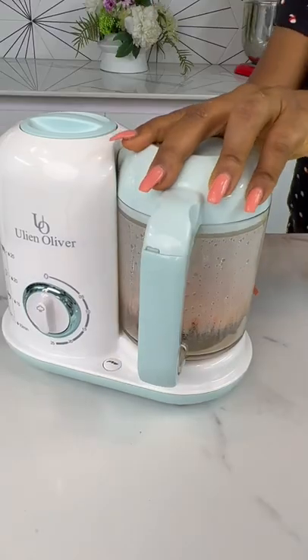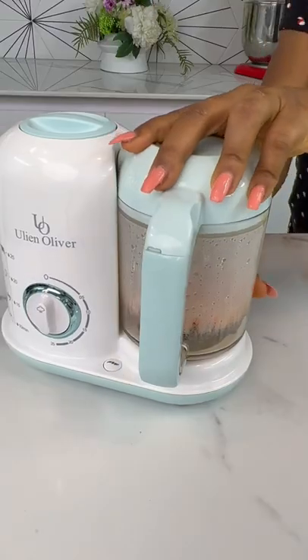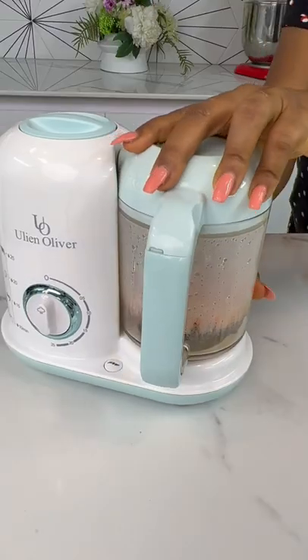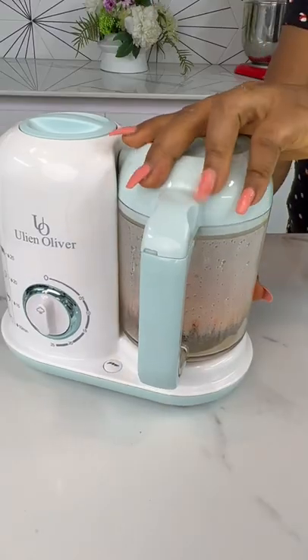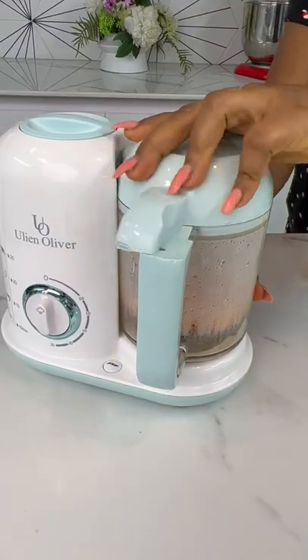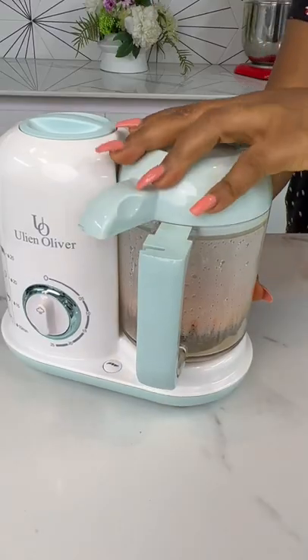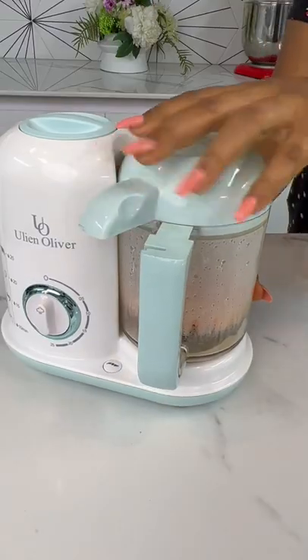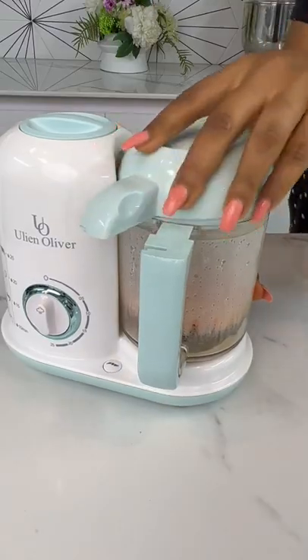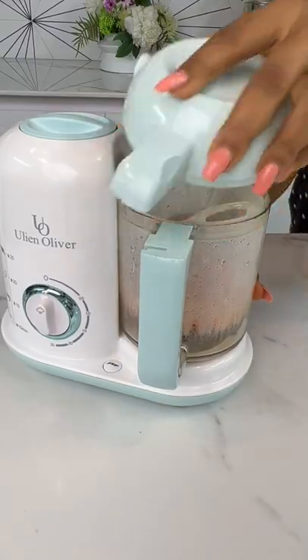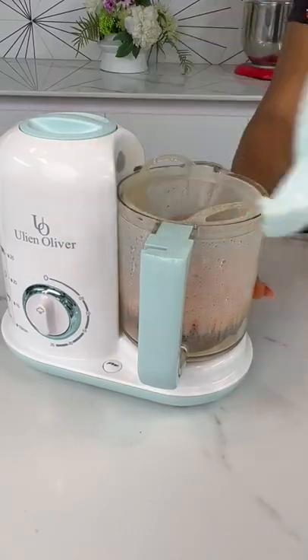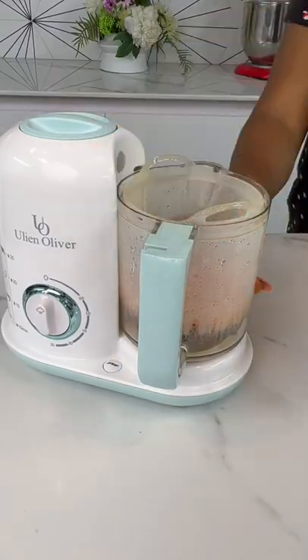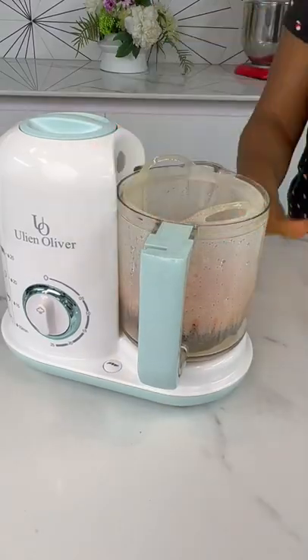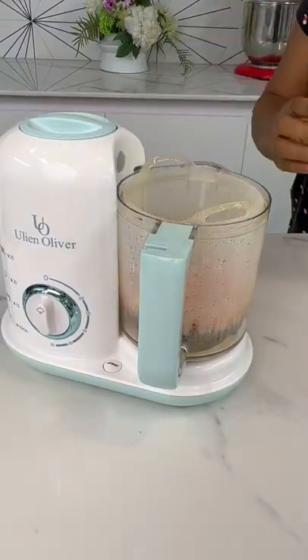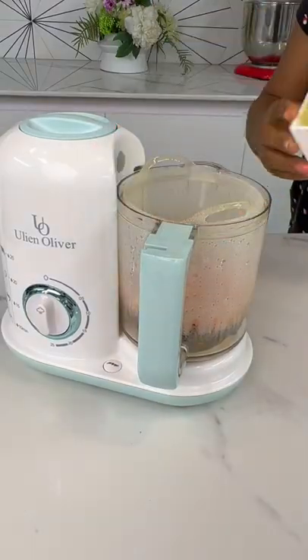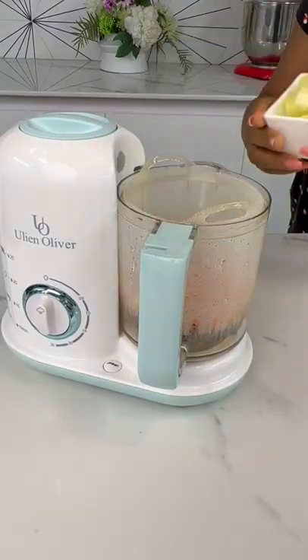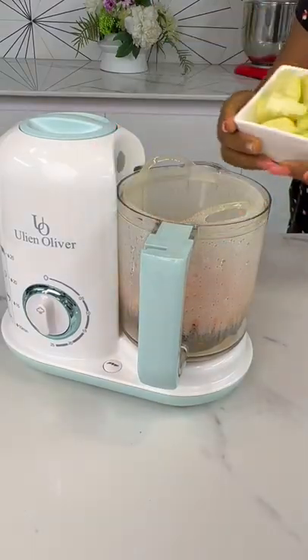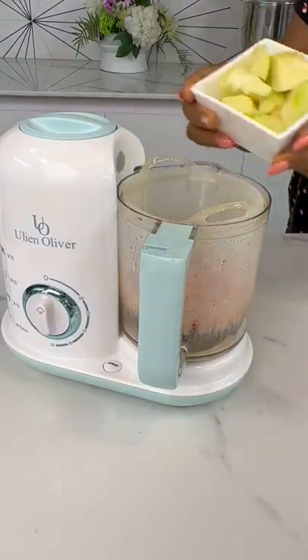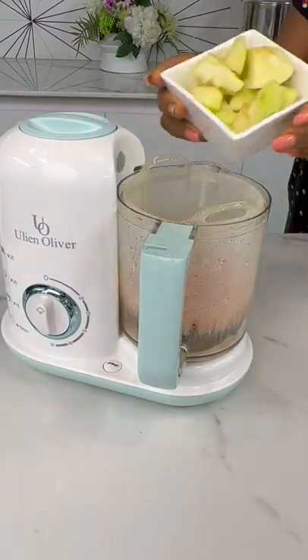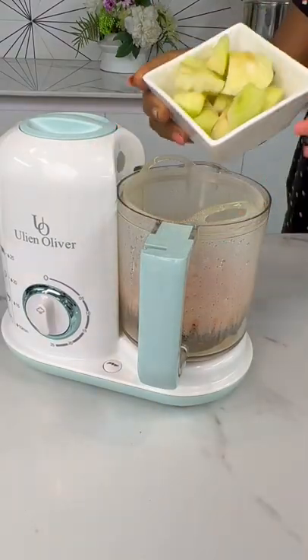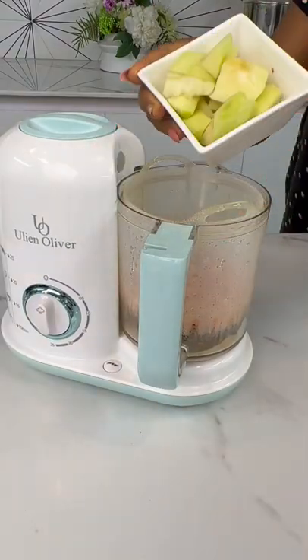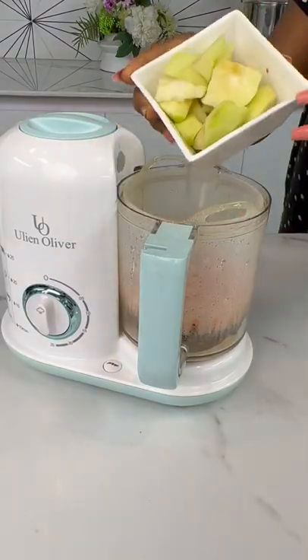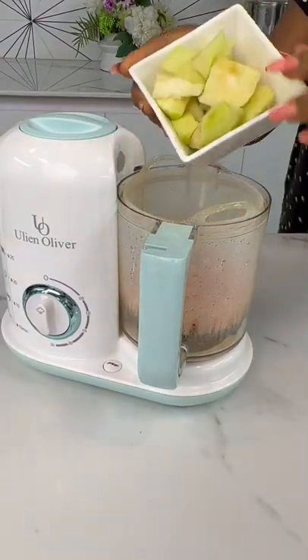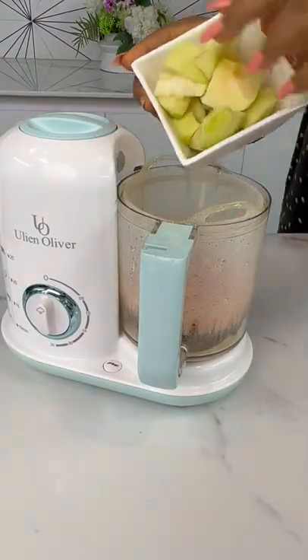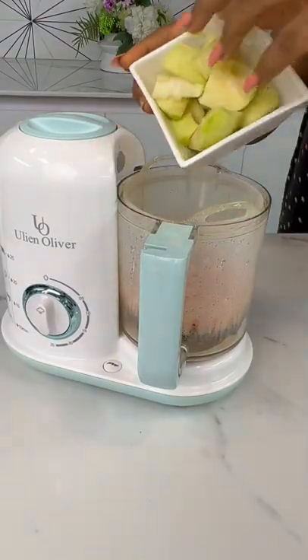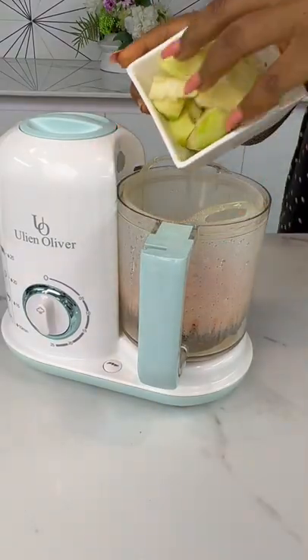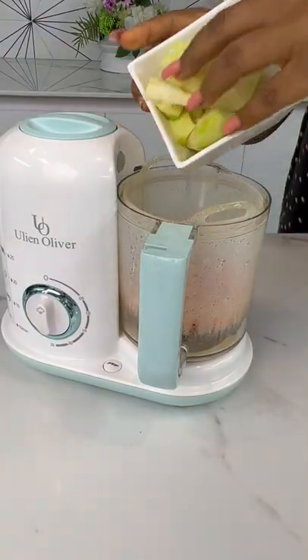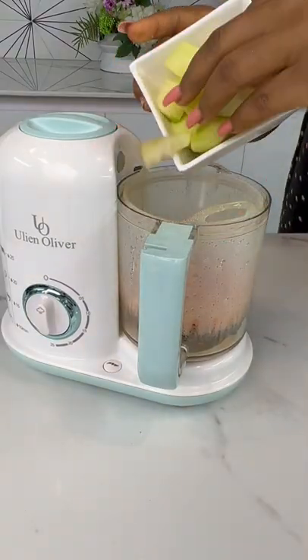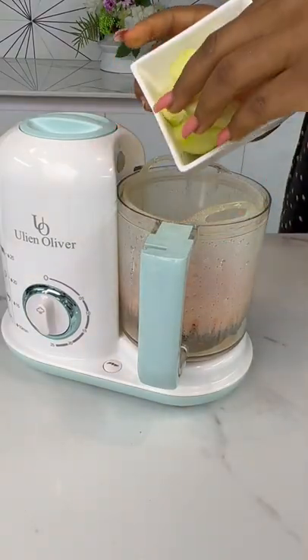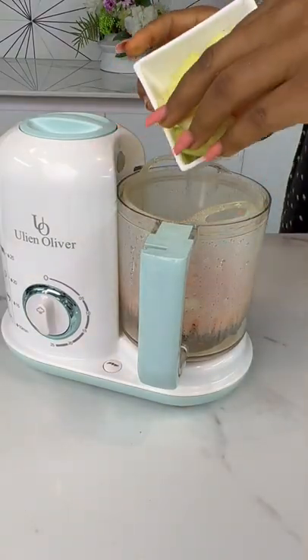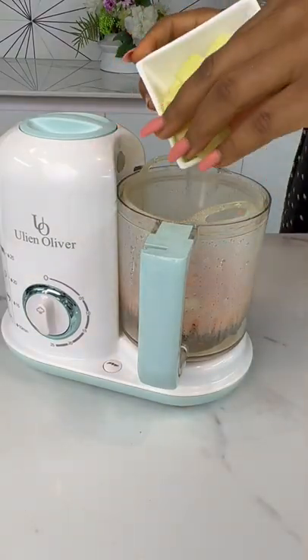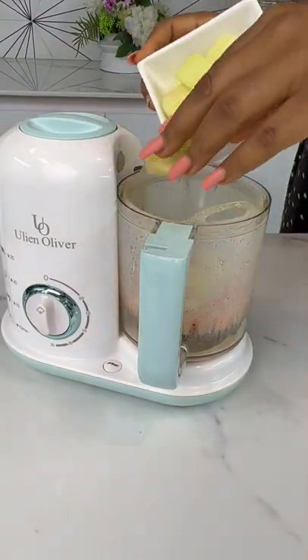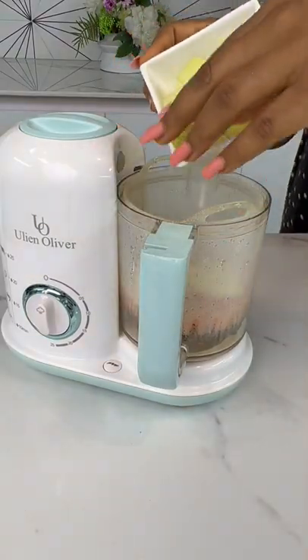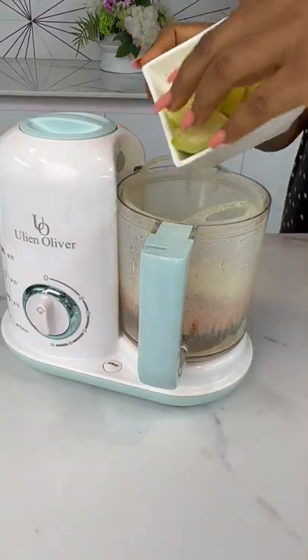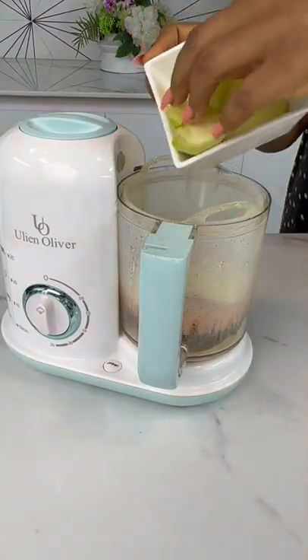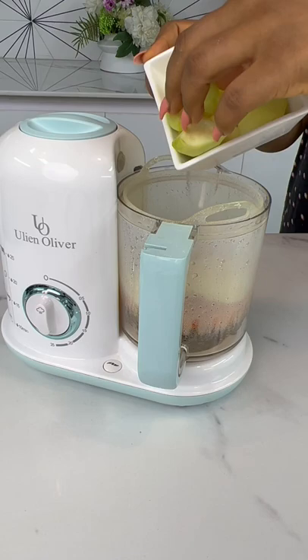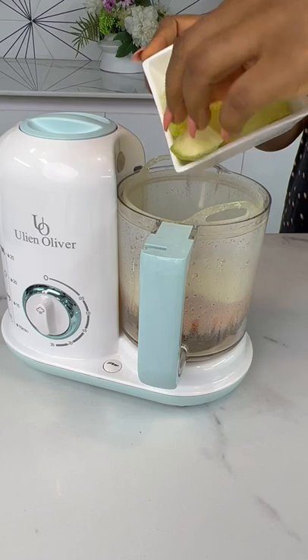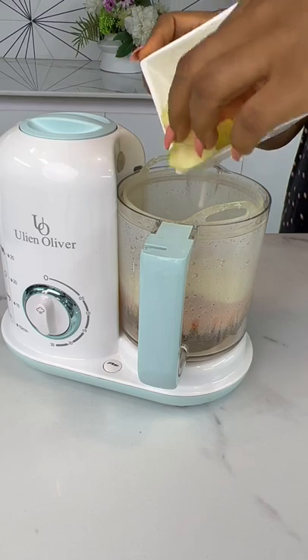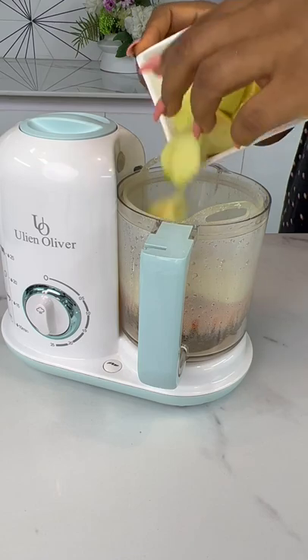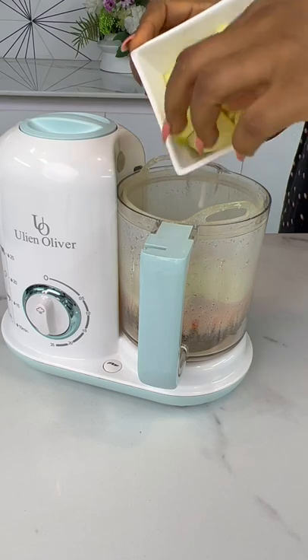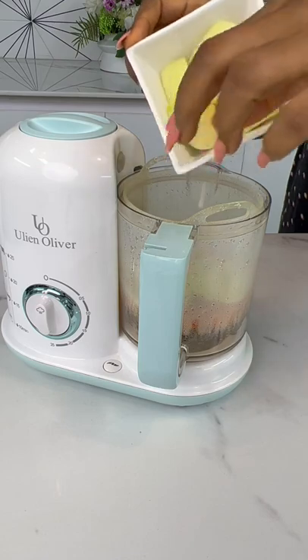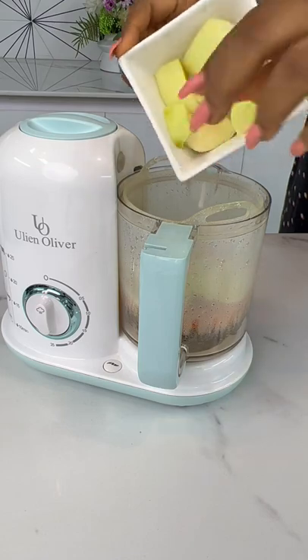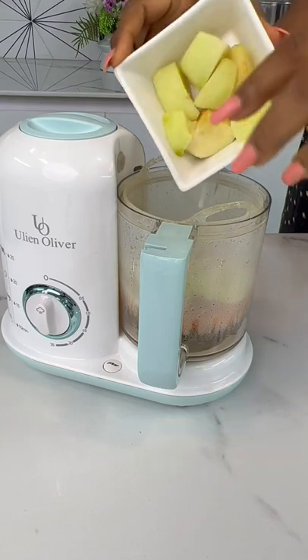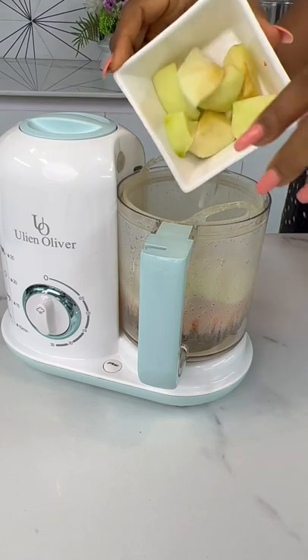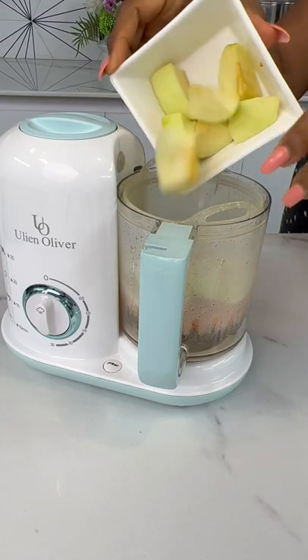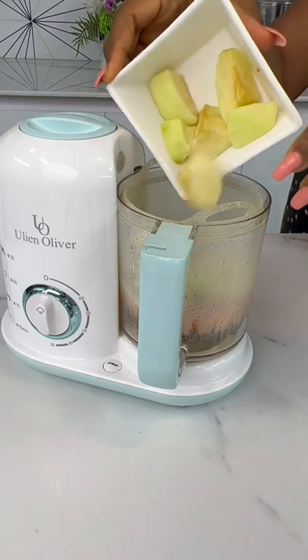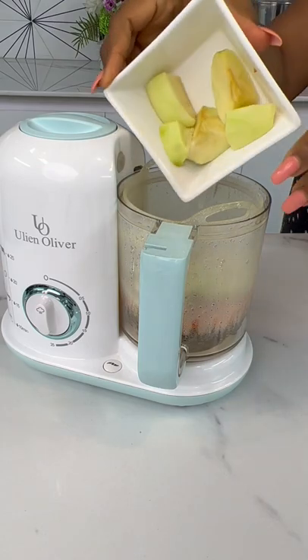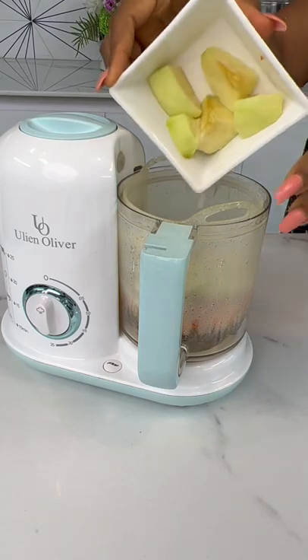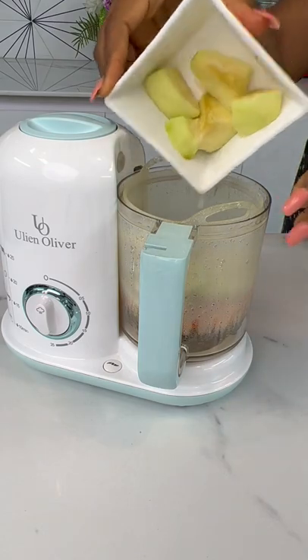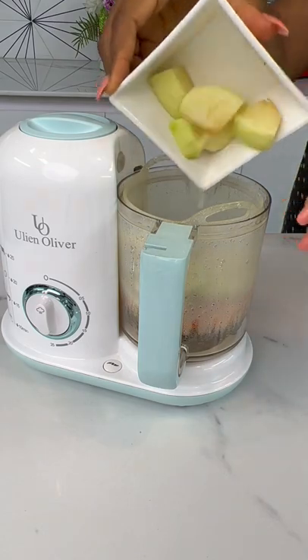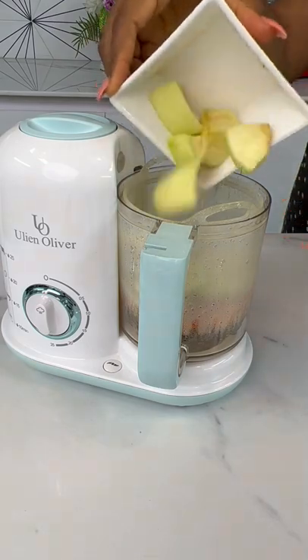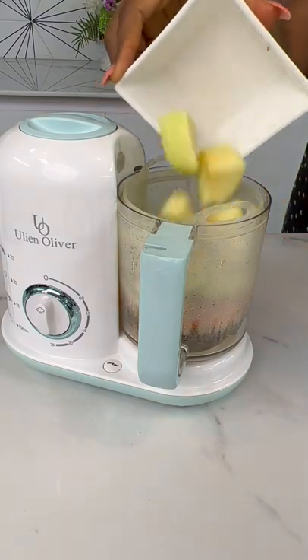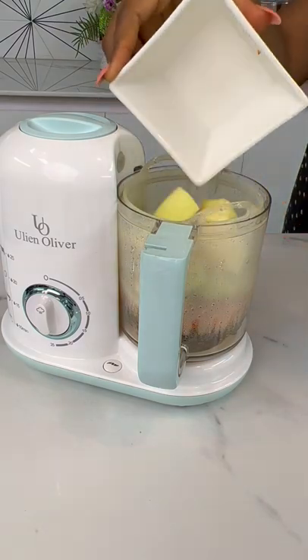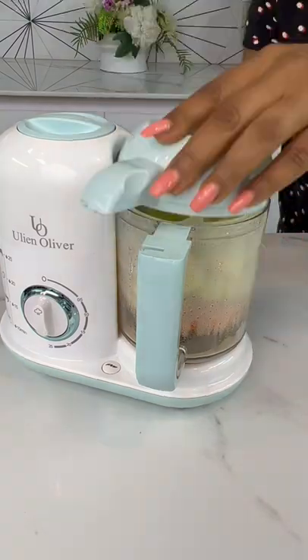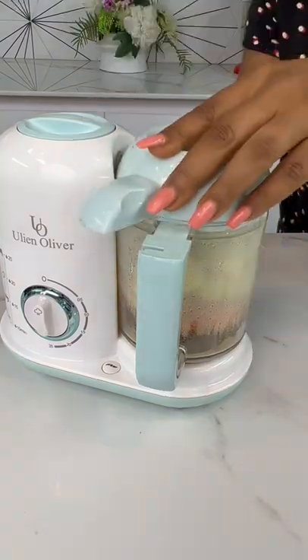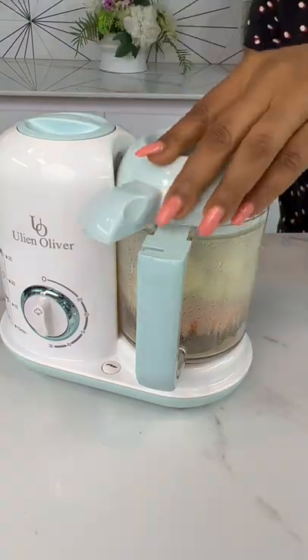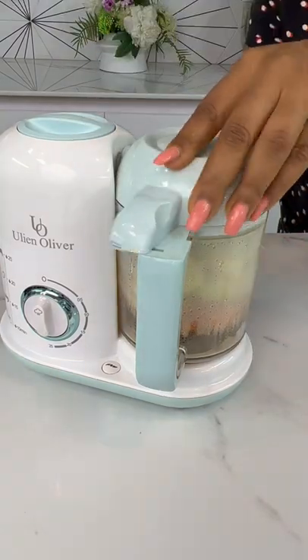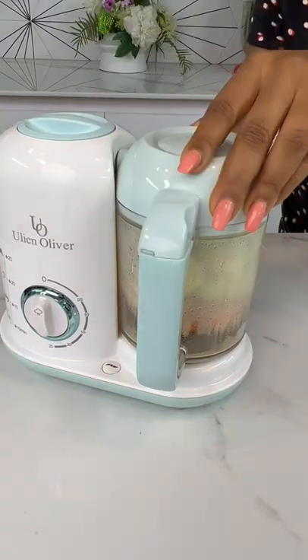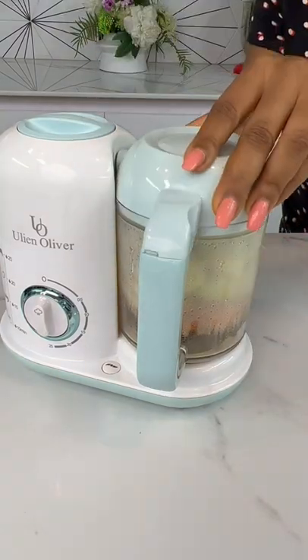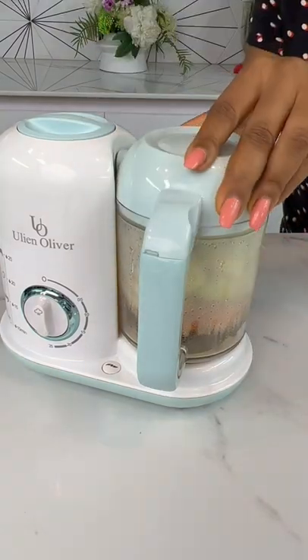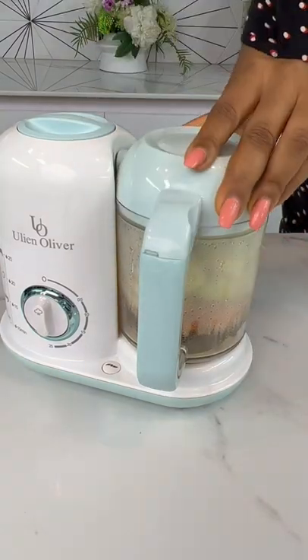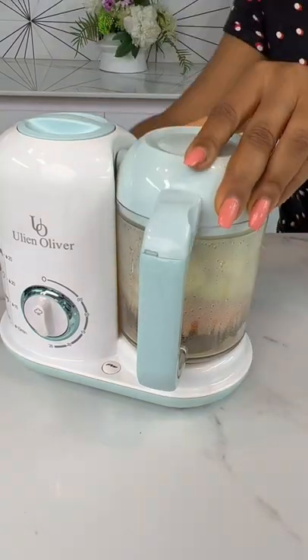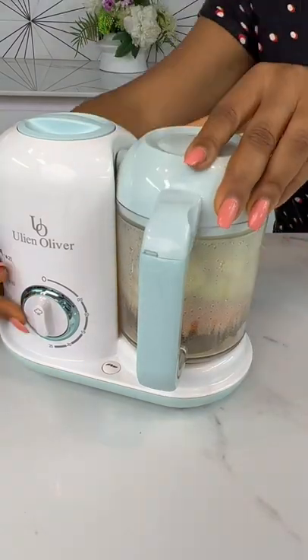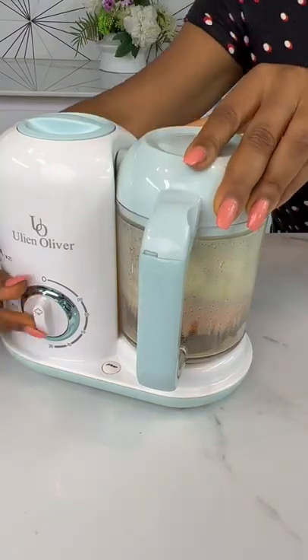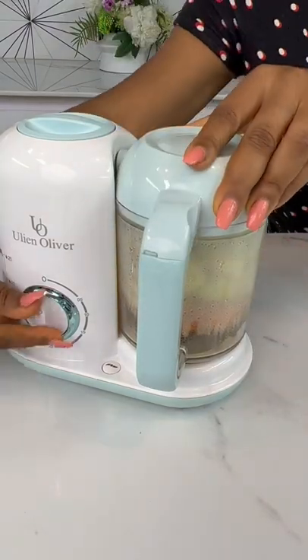Now, grab your apples, peel the apples first, cut them into bits, and steam along with your carrots.